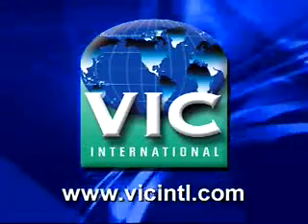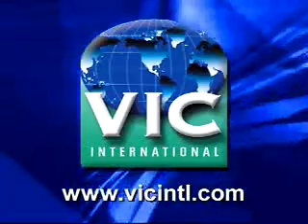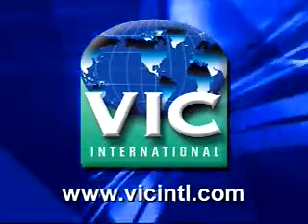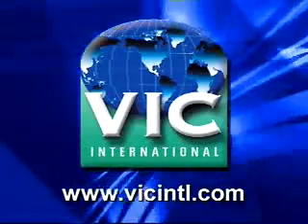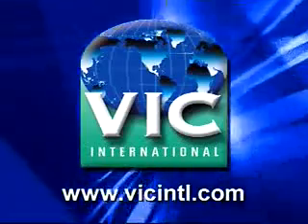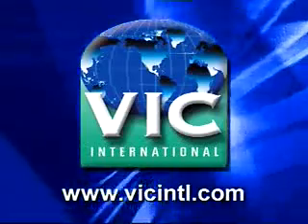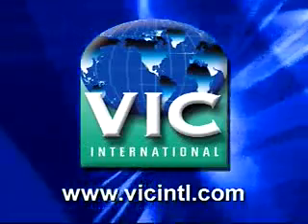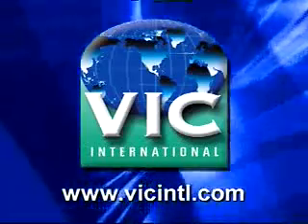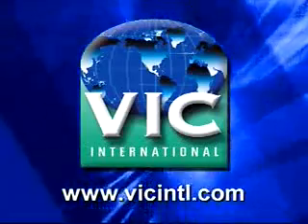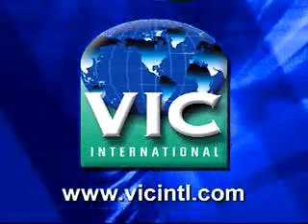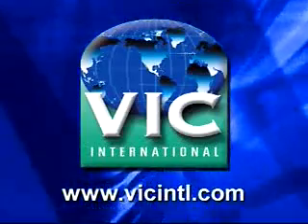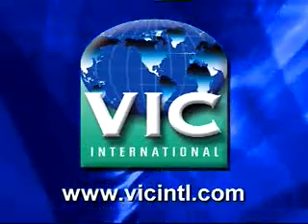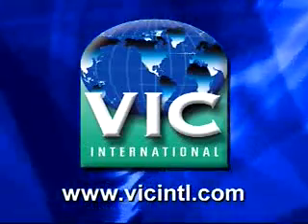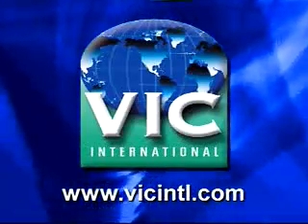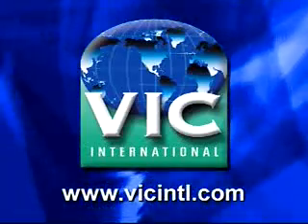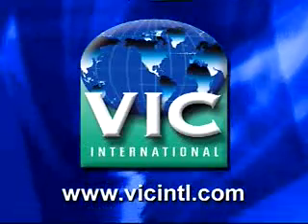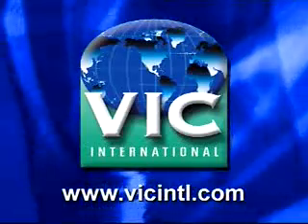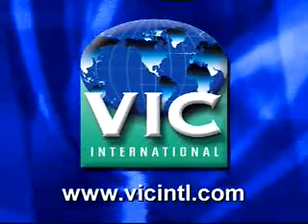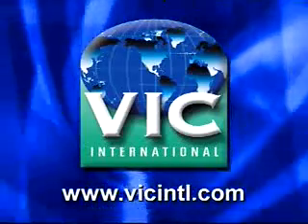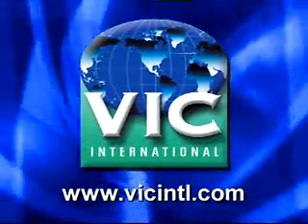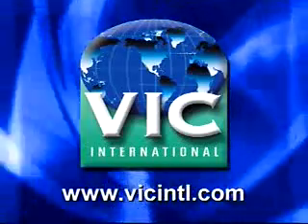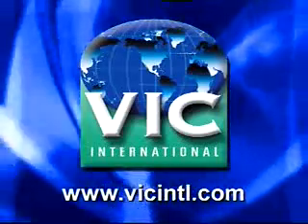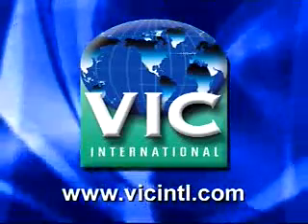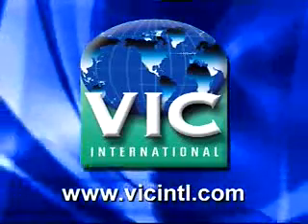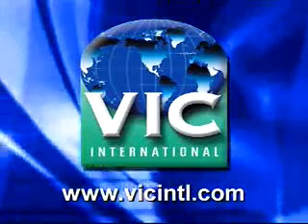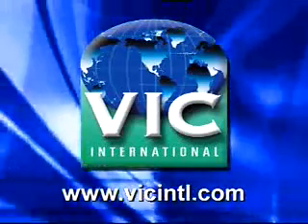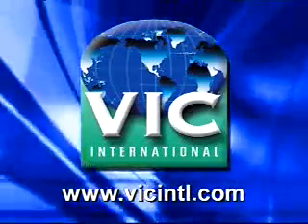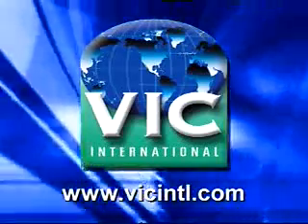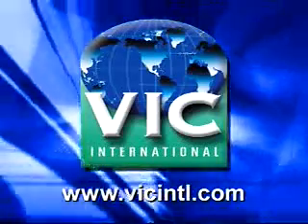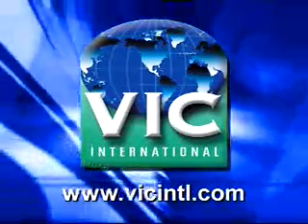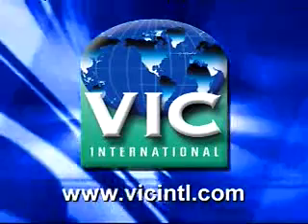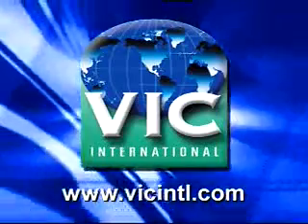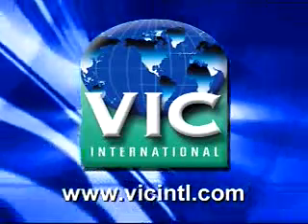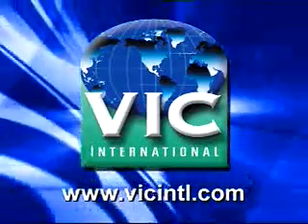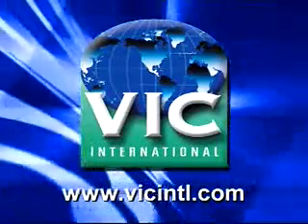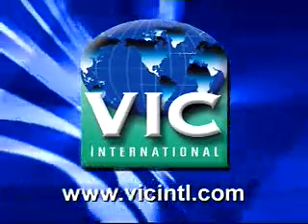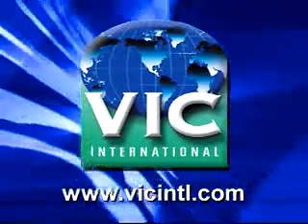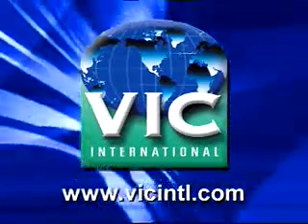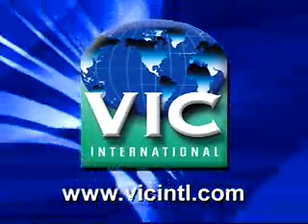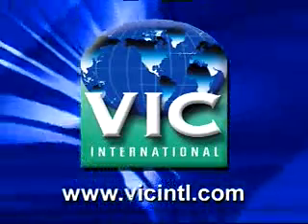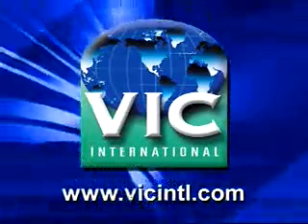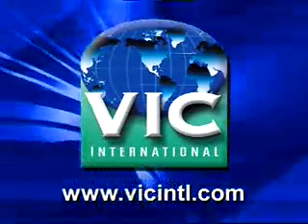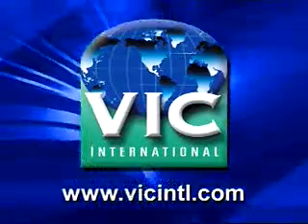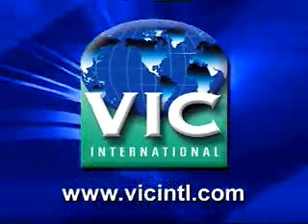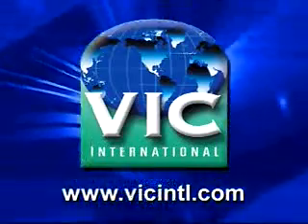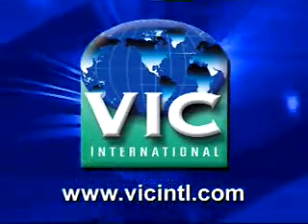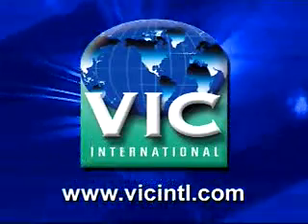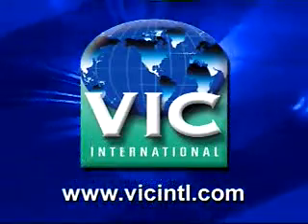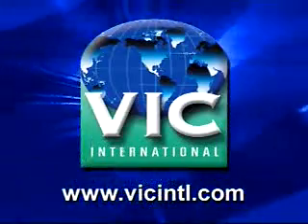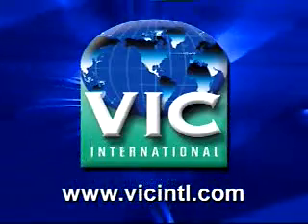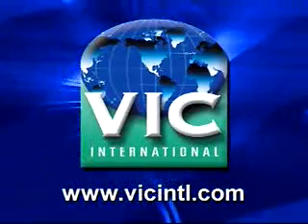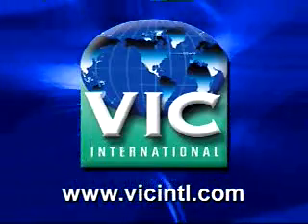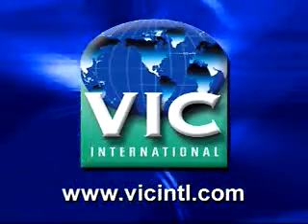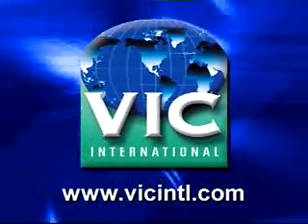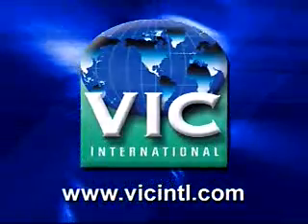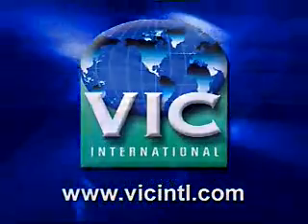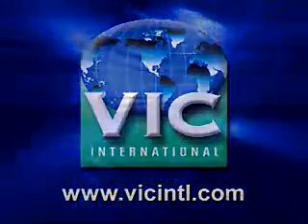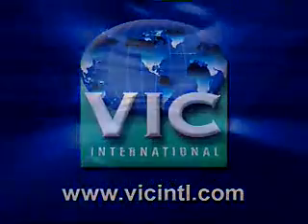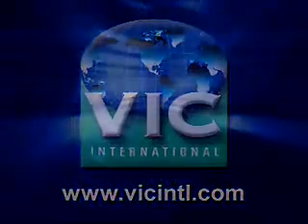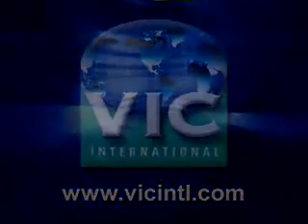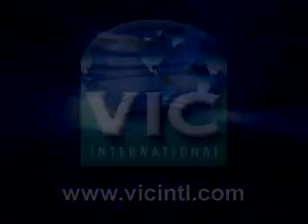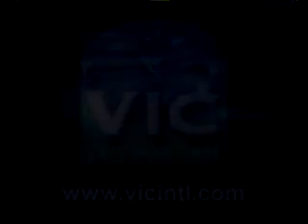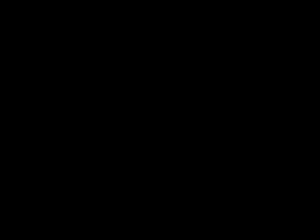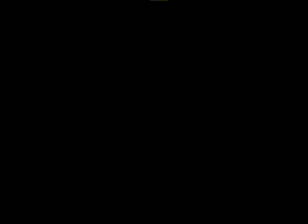Get into the digital world of stone production with Vick International.